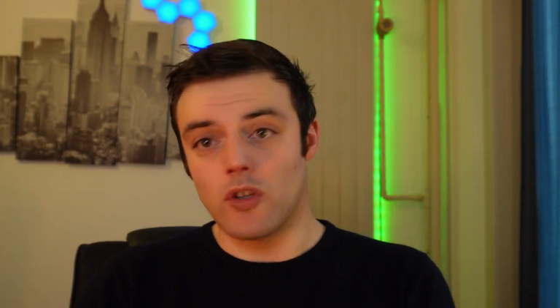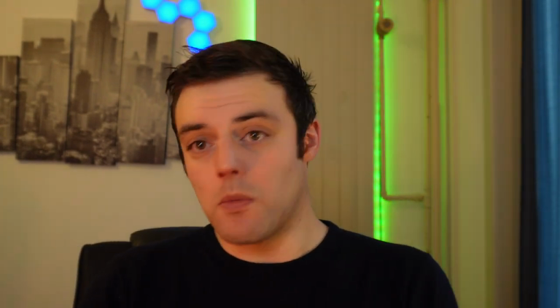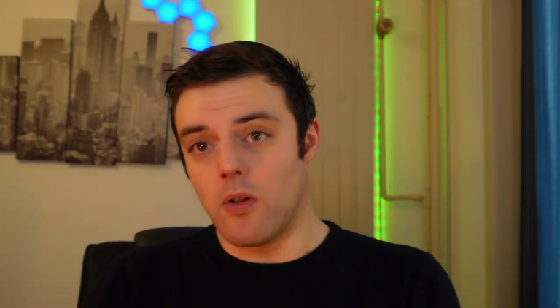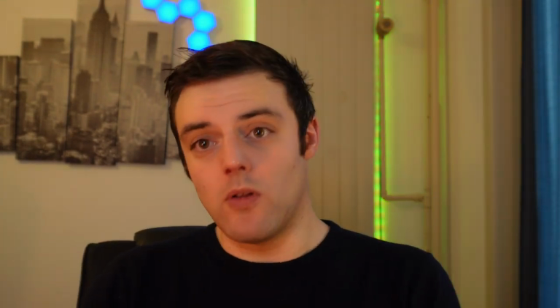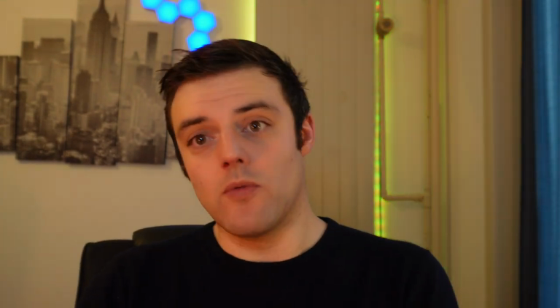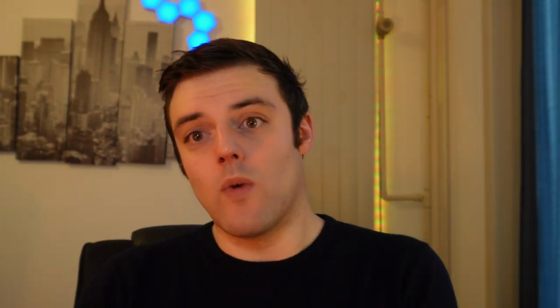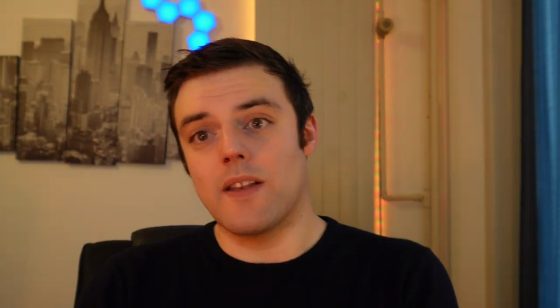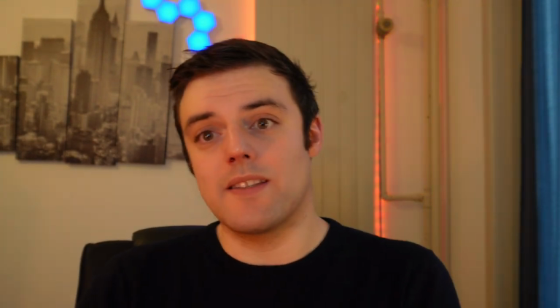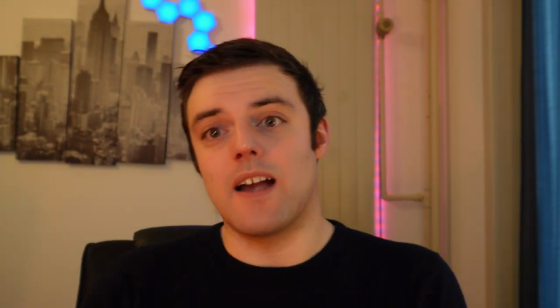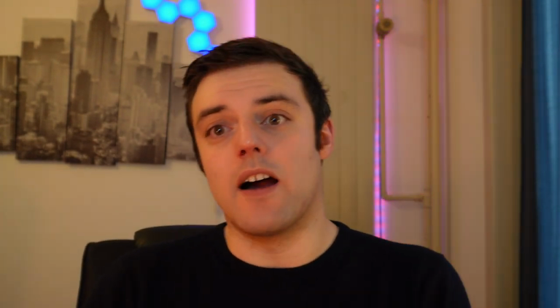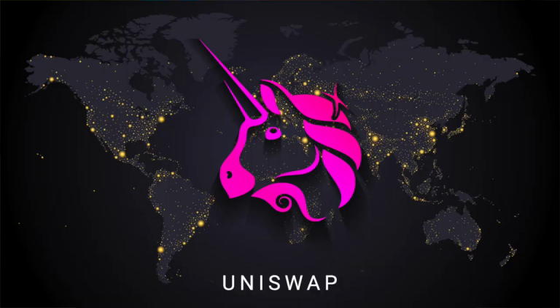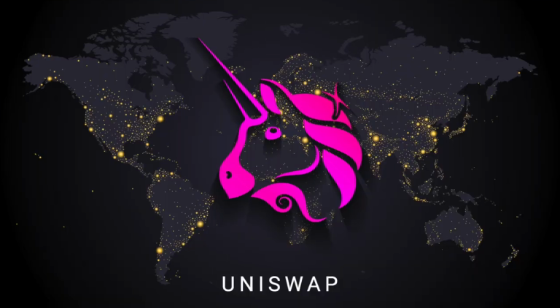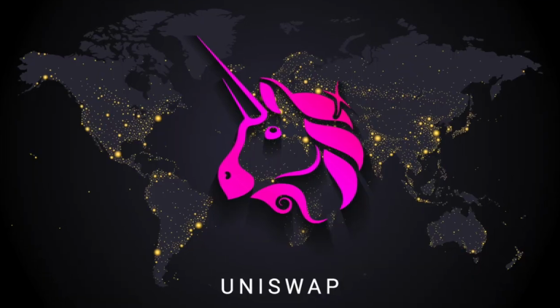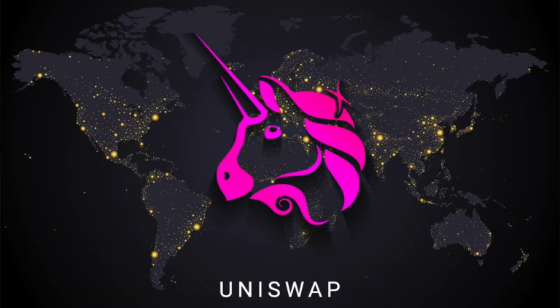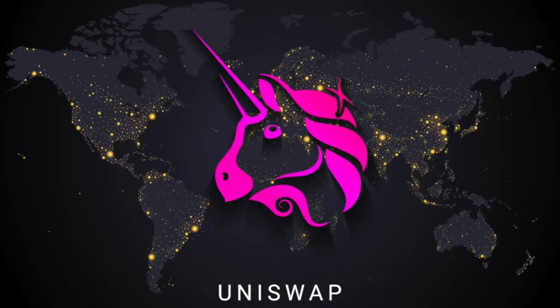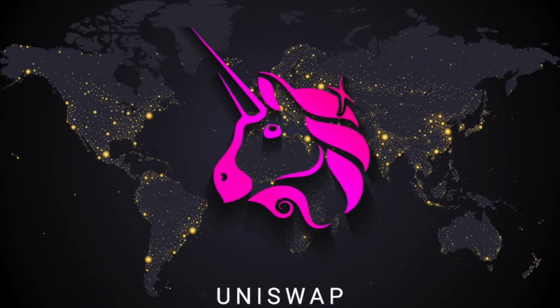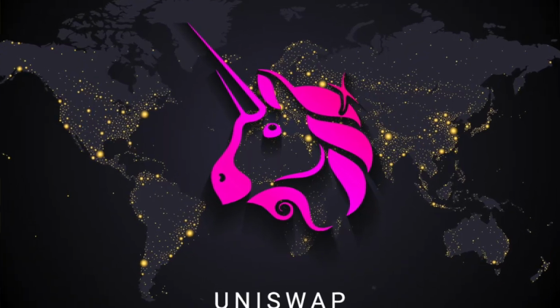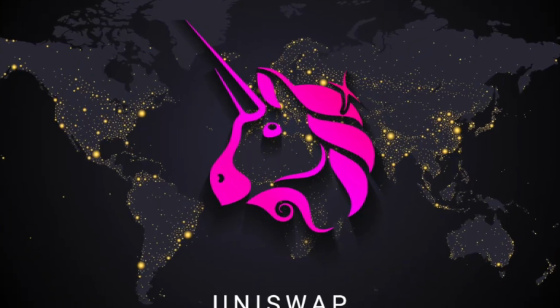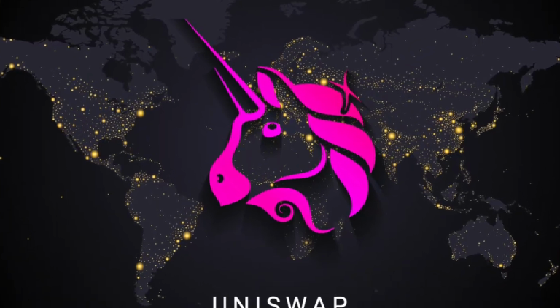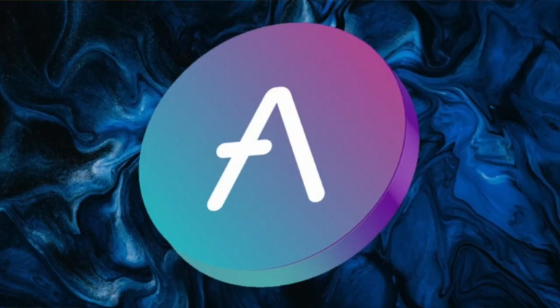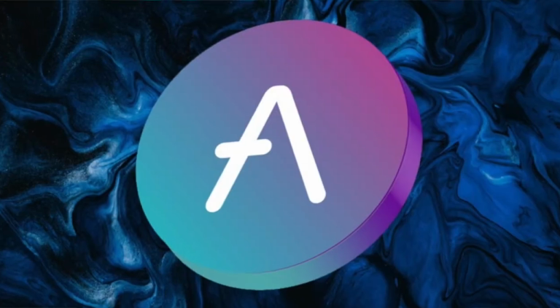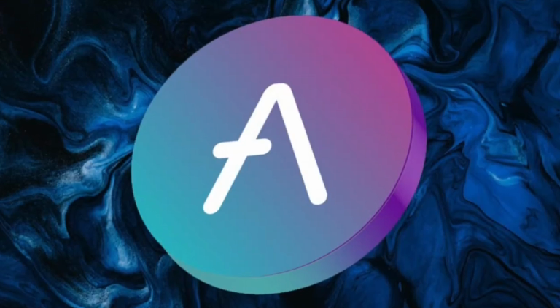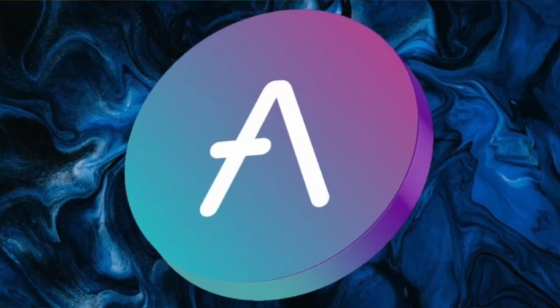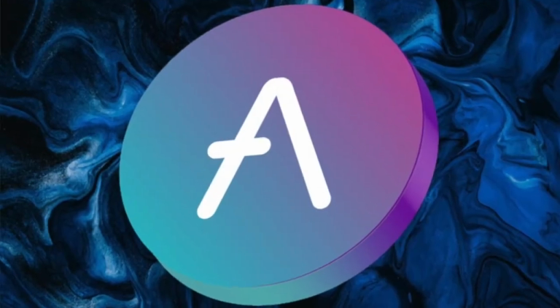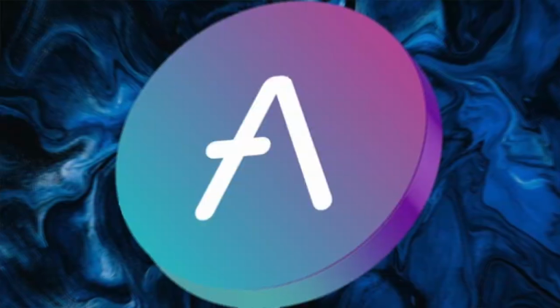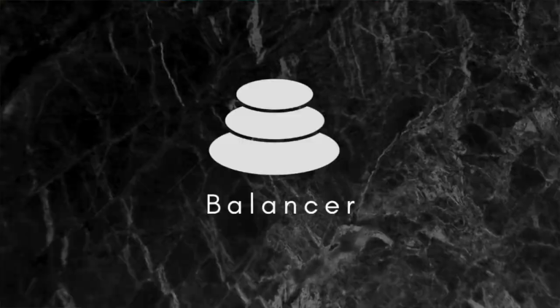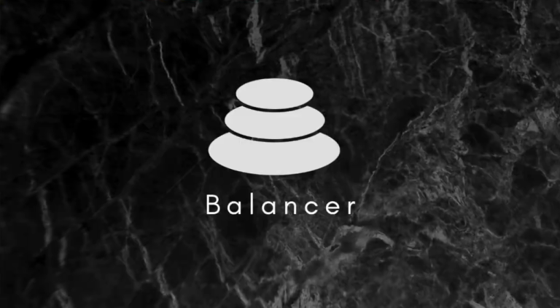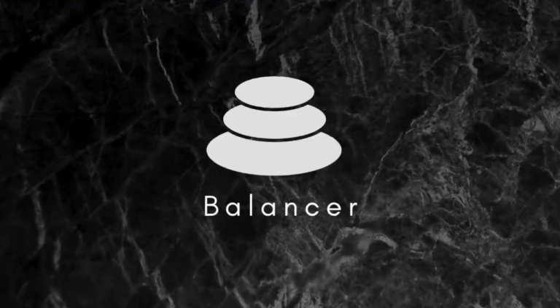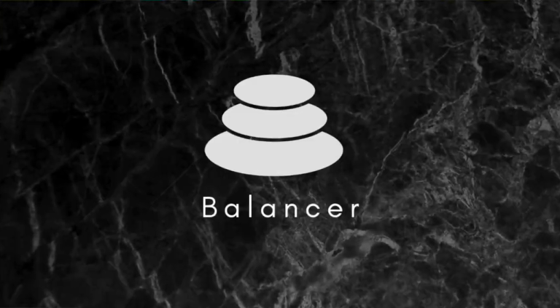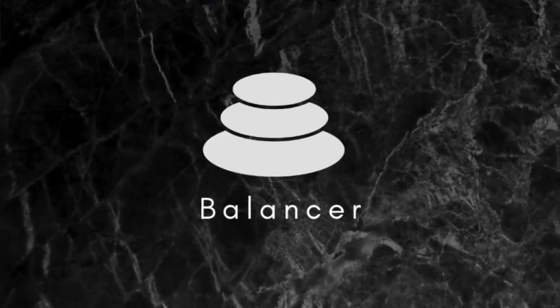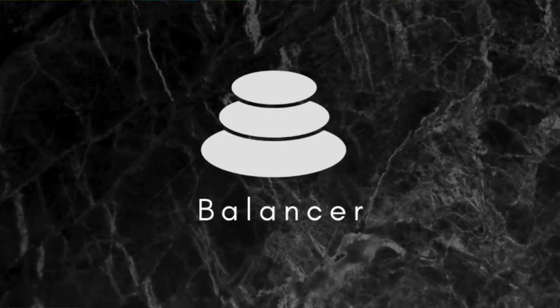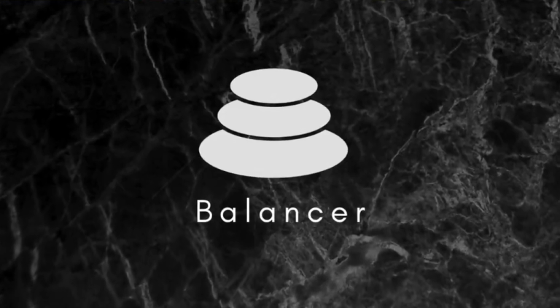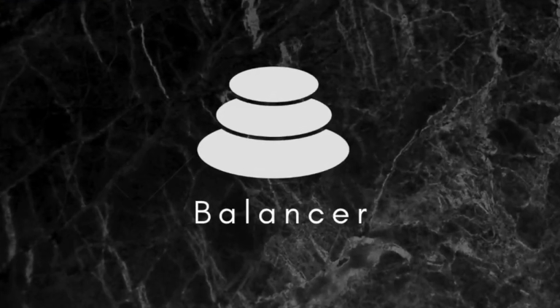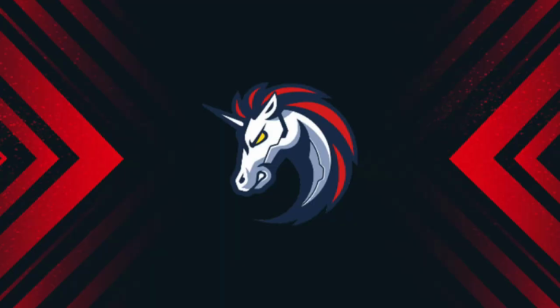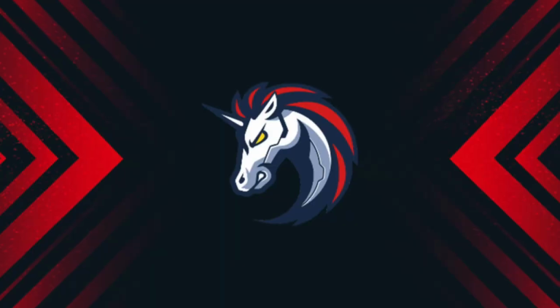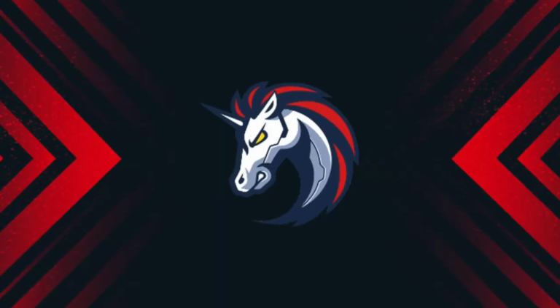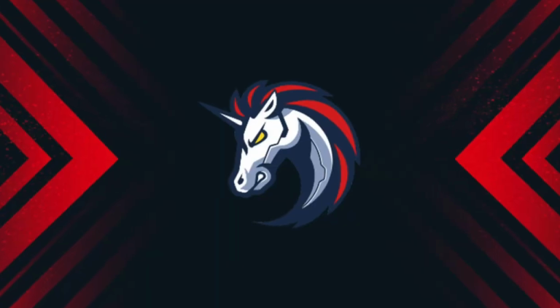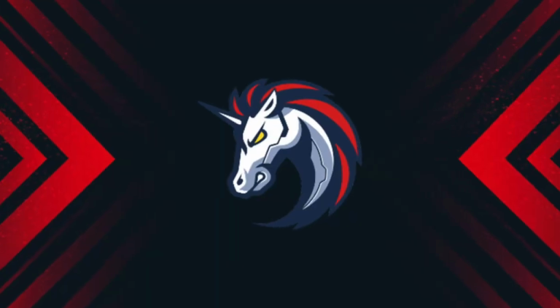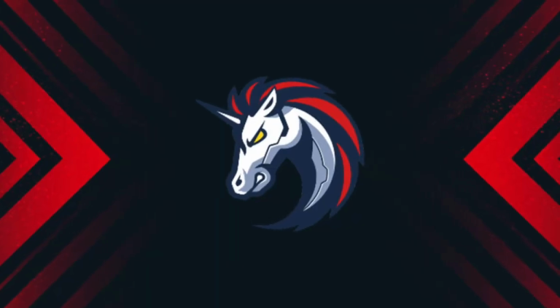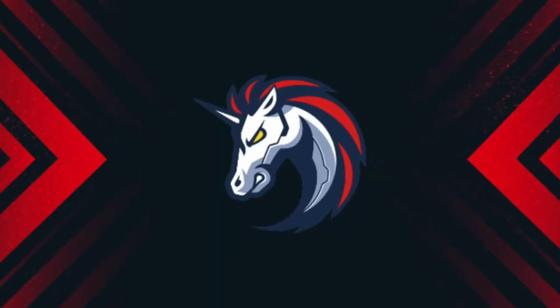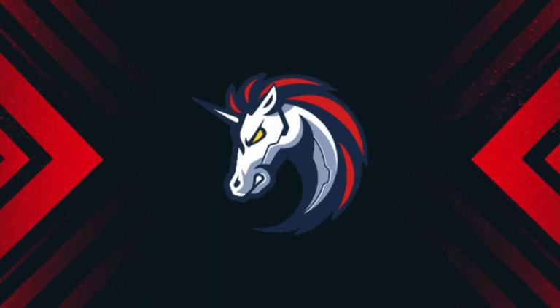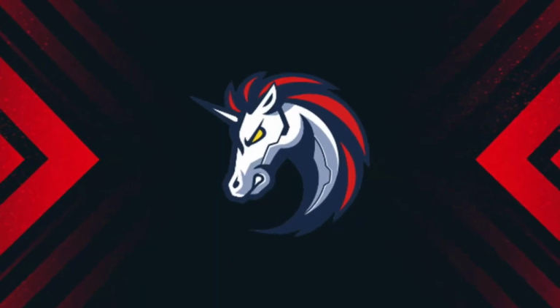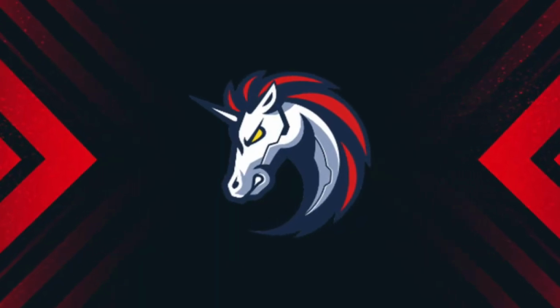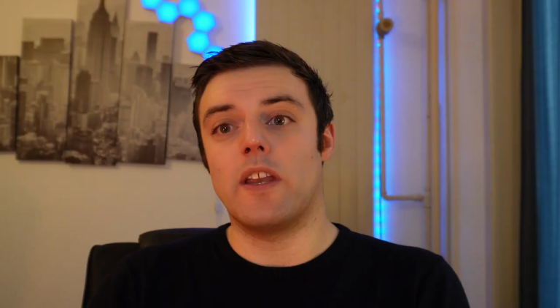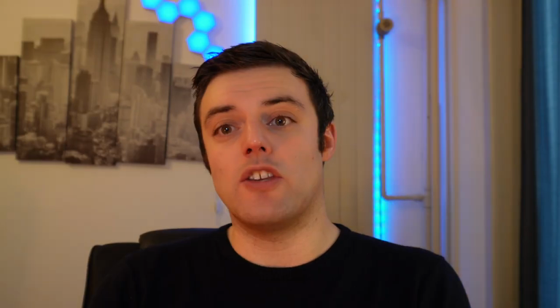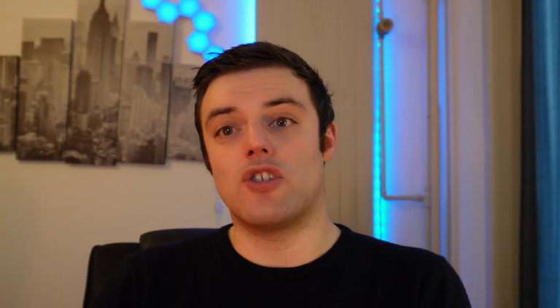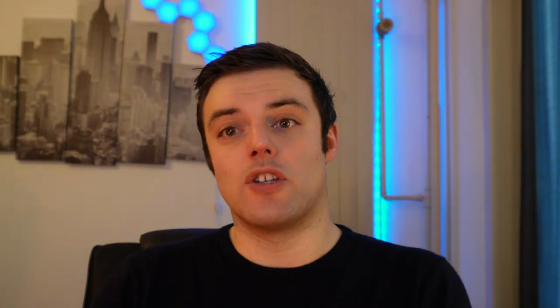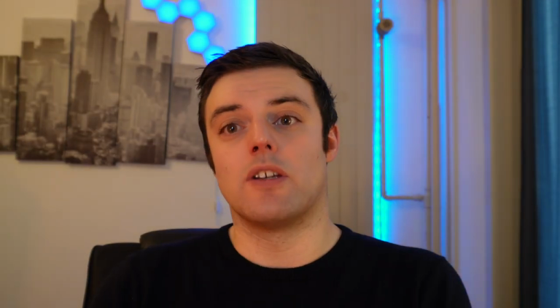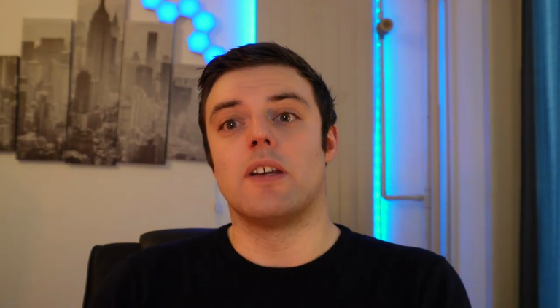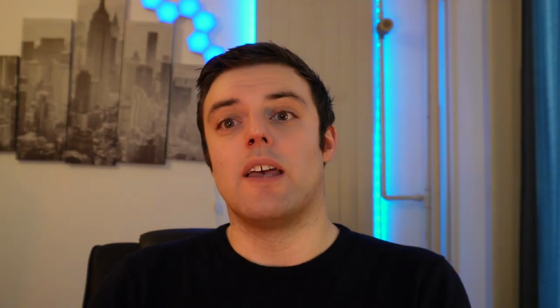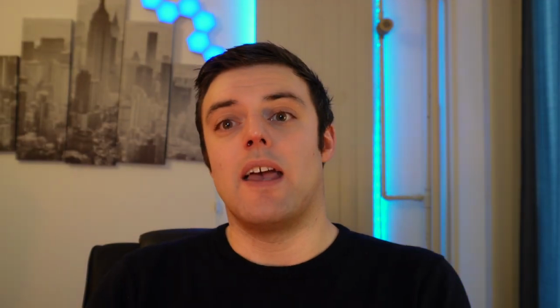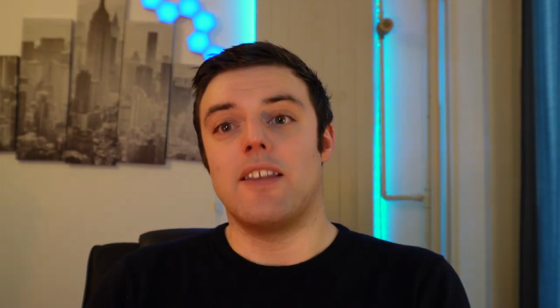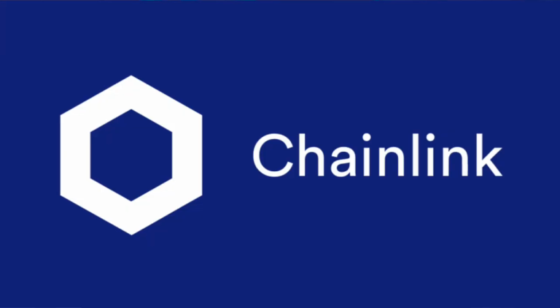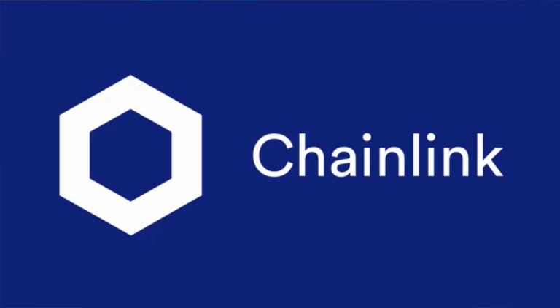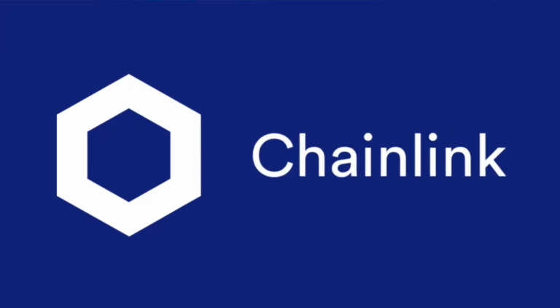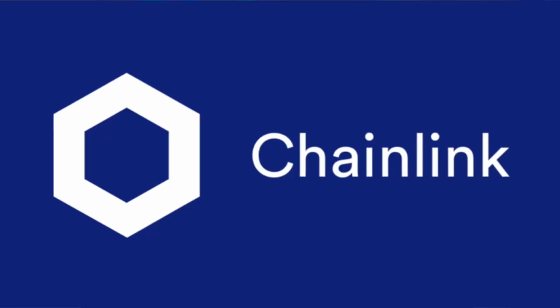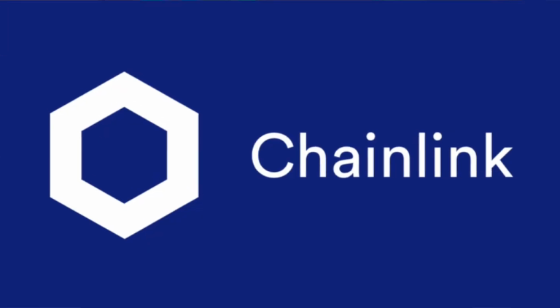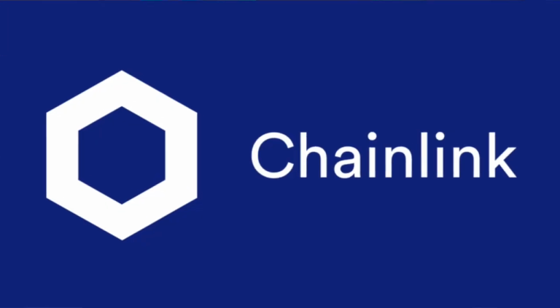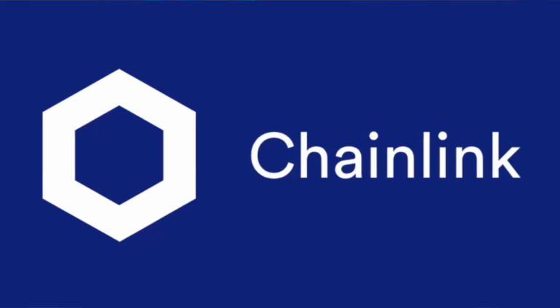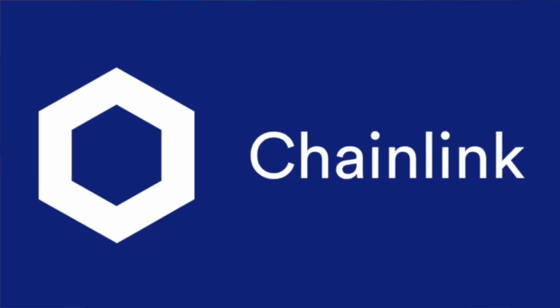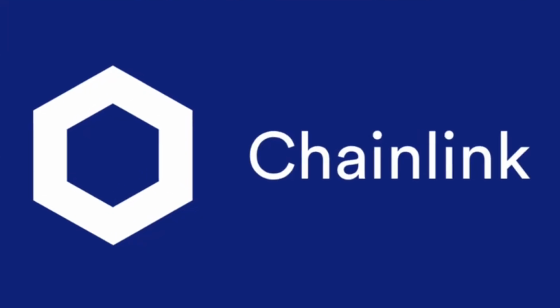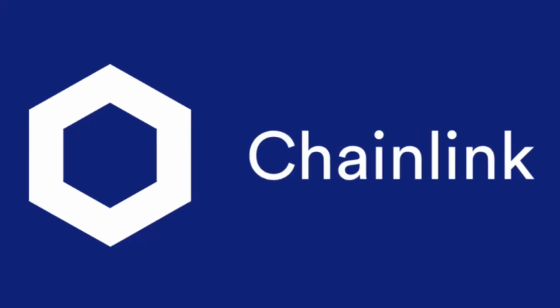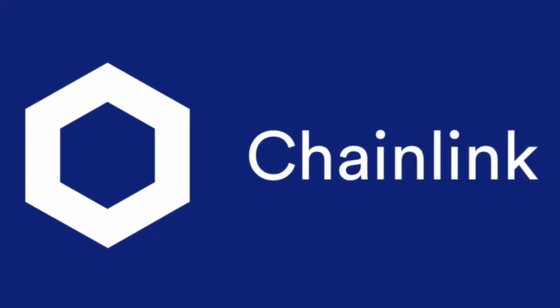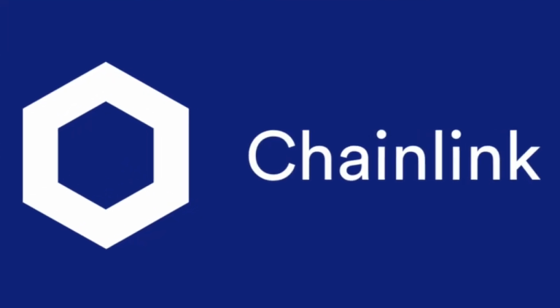Notable projects include Uniswap, Aave, Balancer, 1inch, Chainlink, and many more.